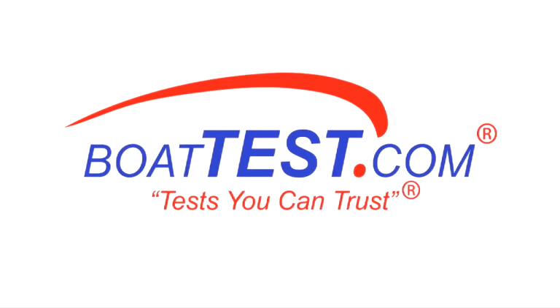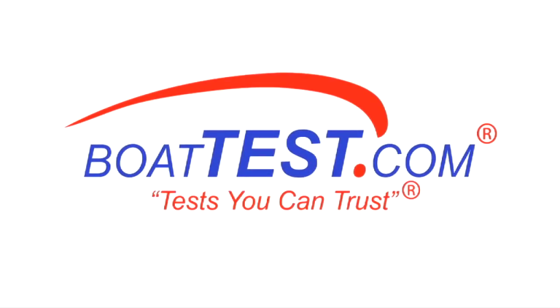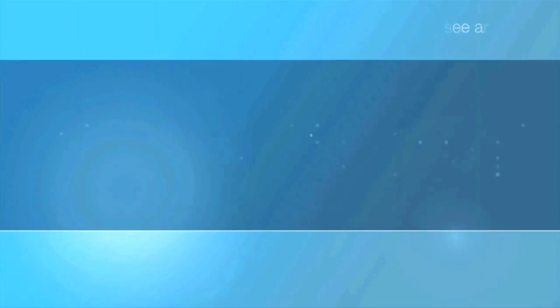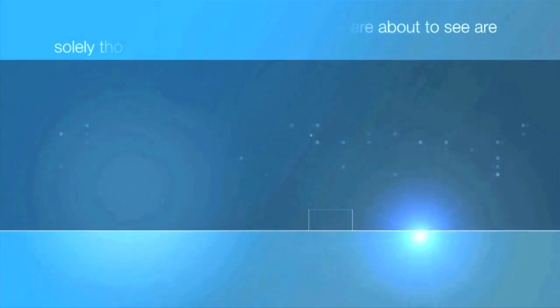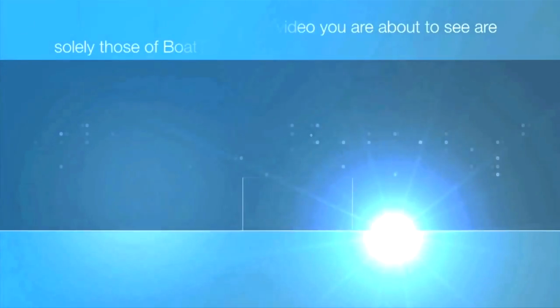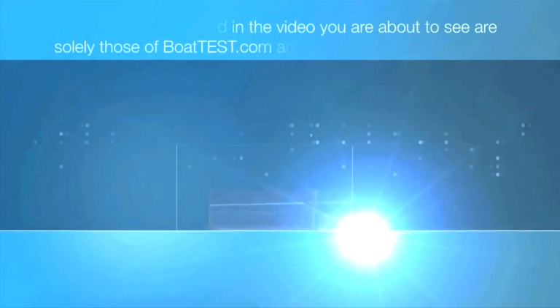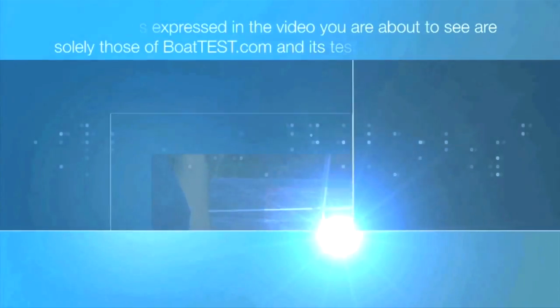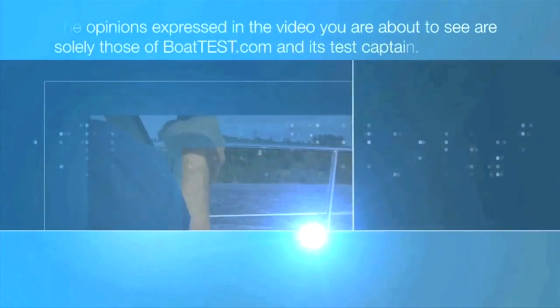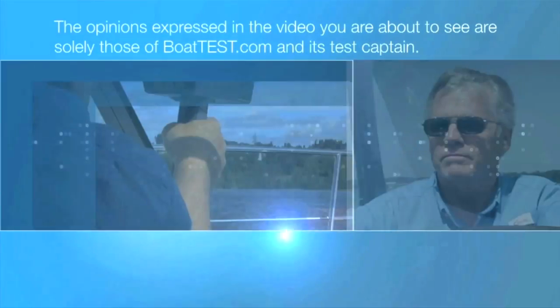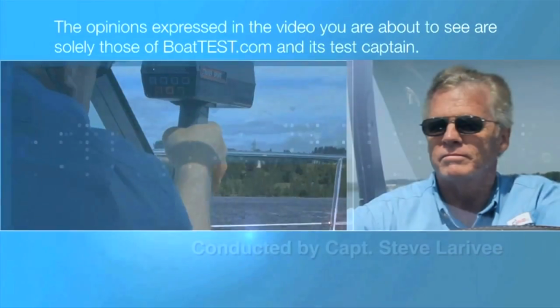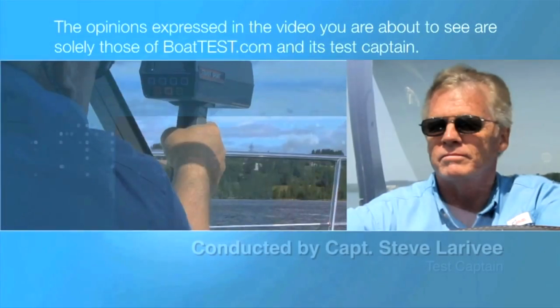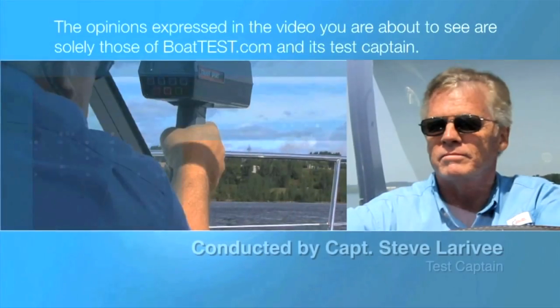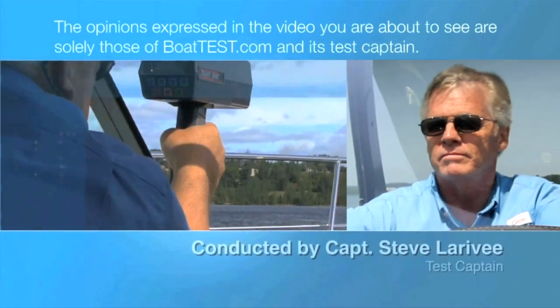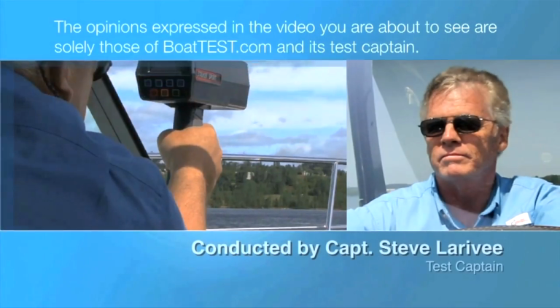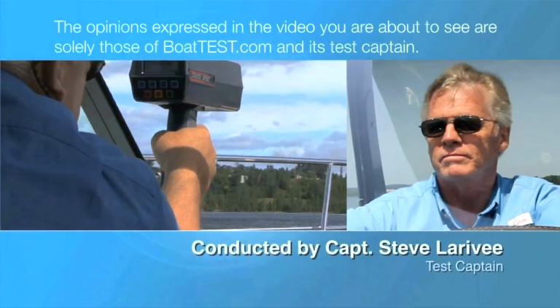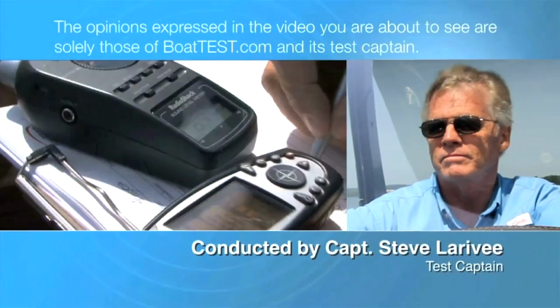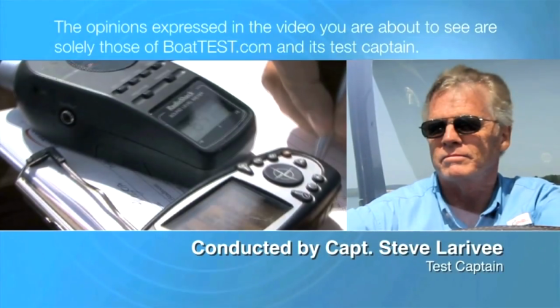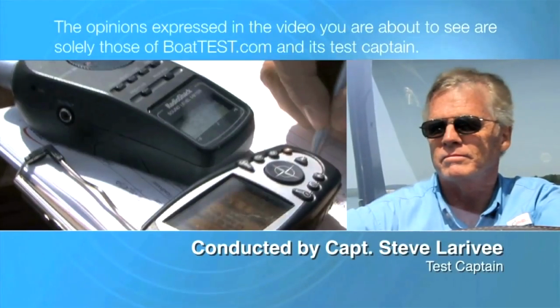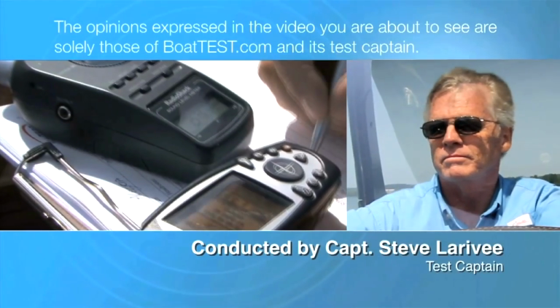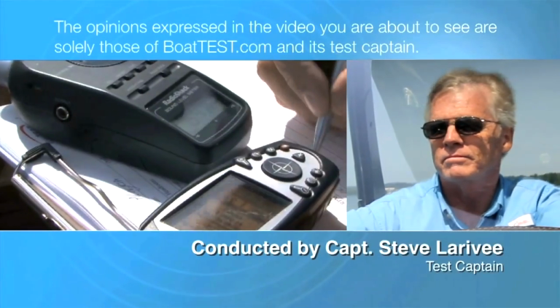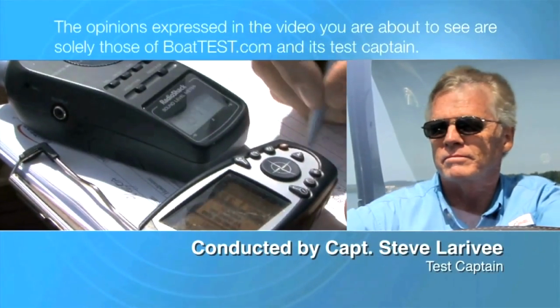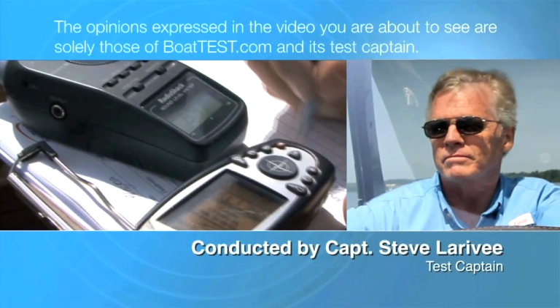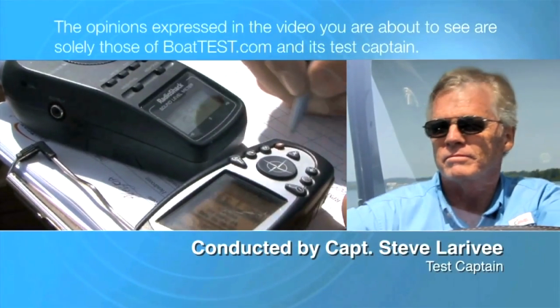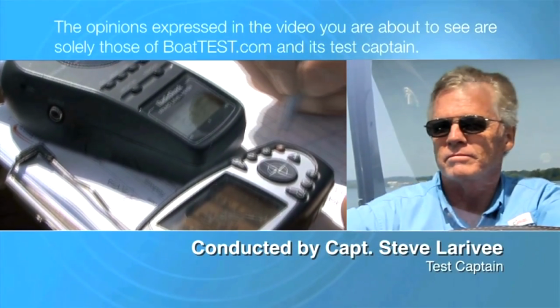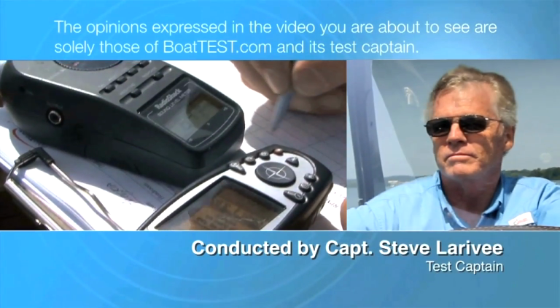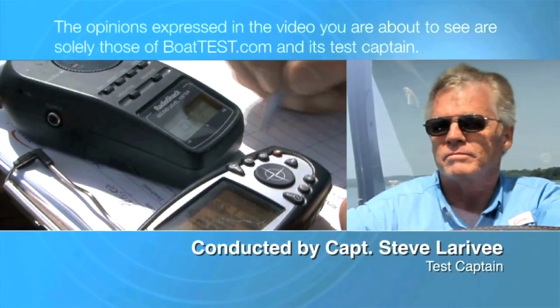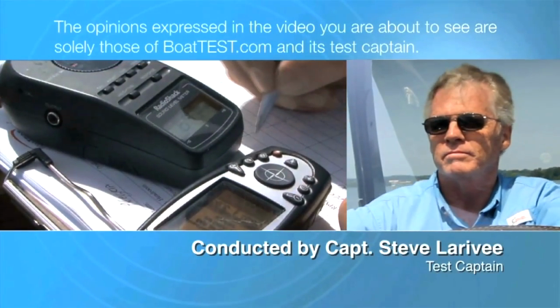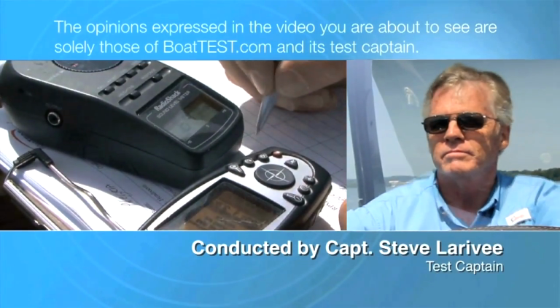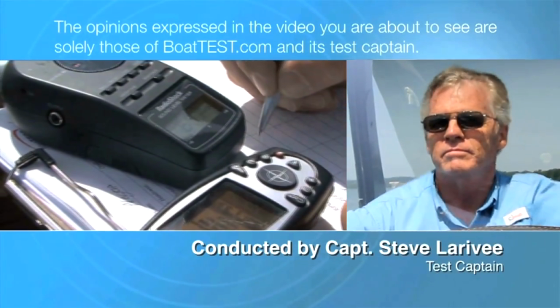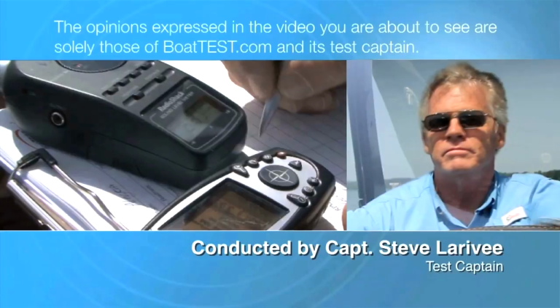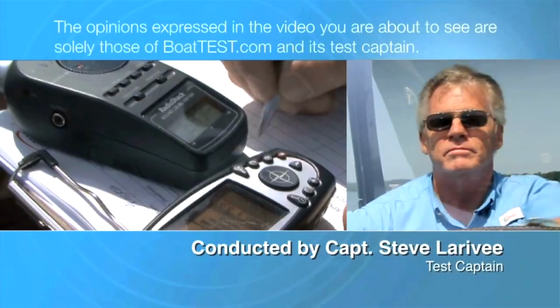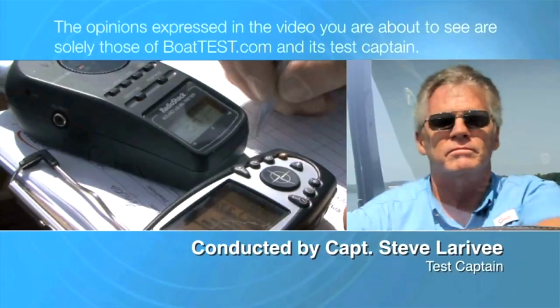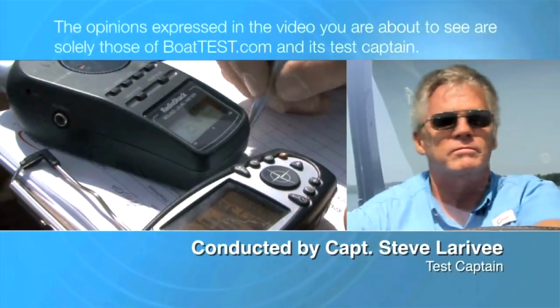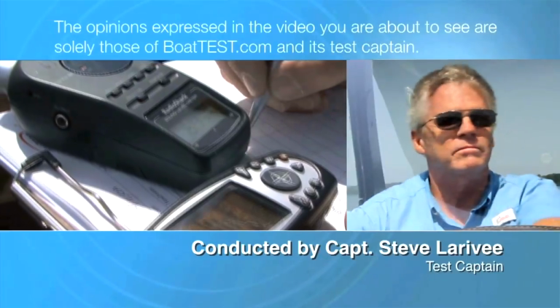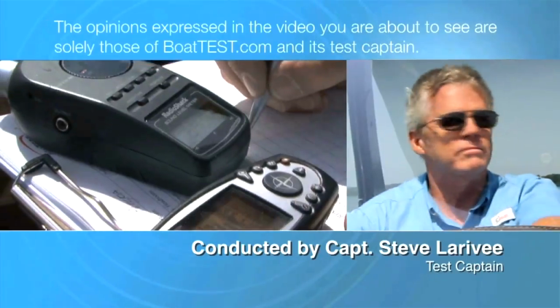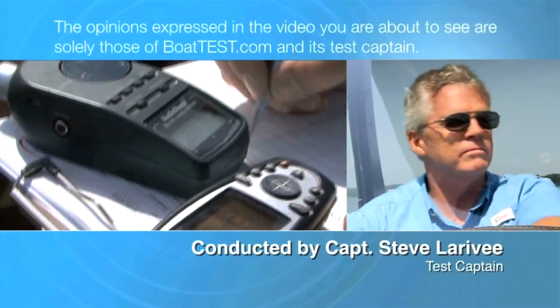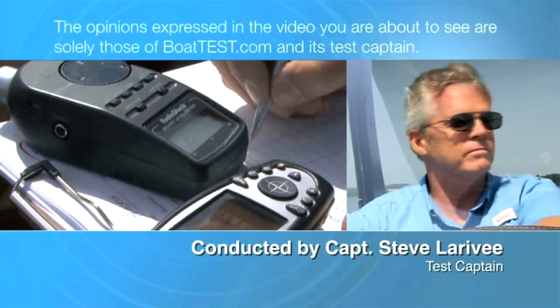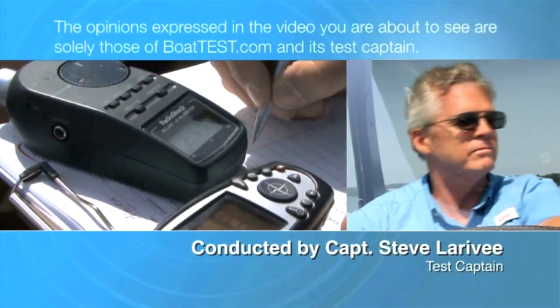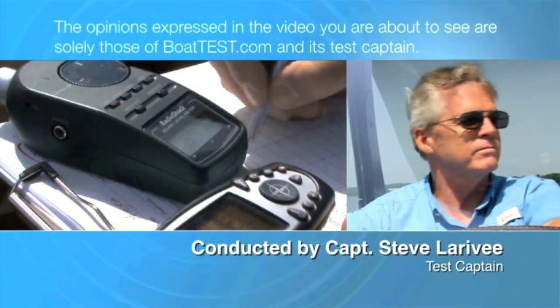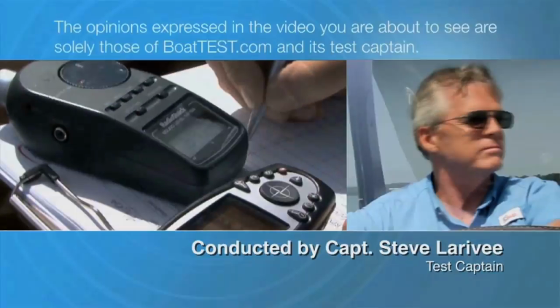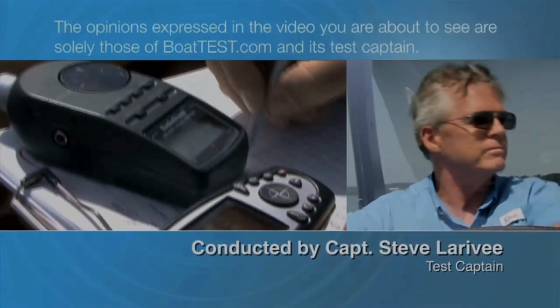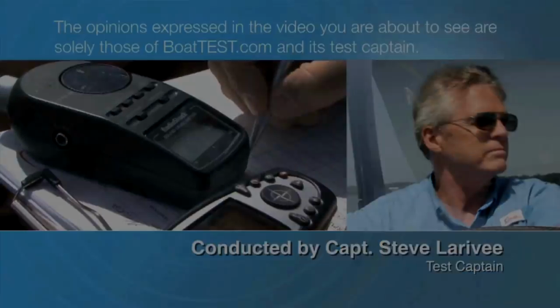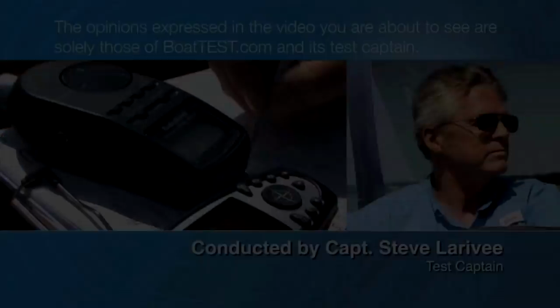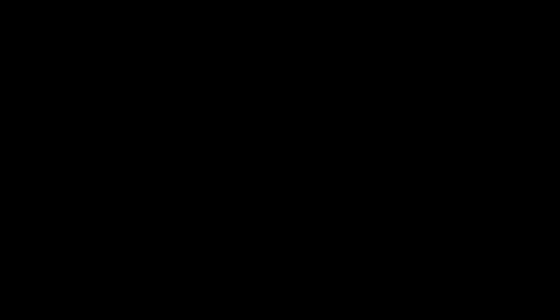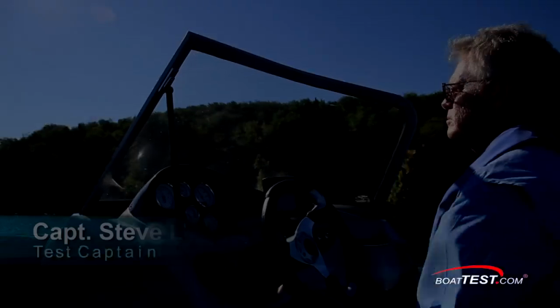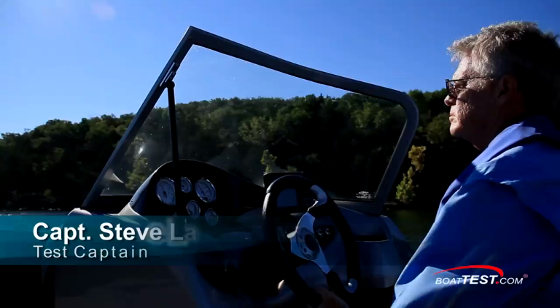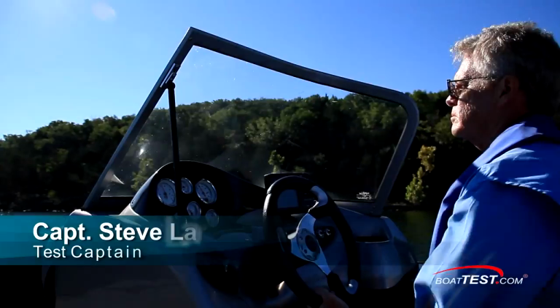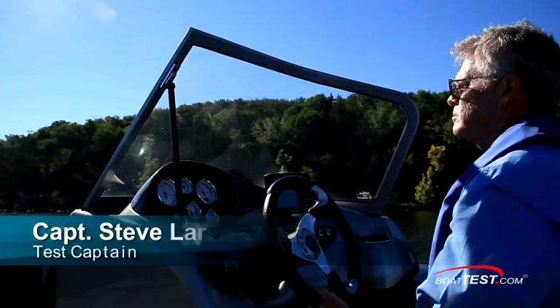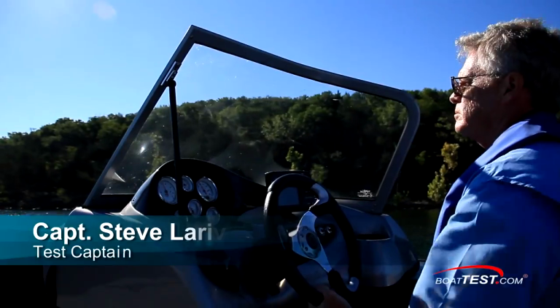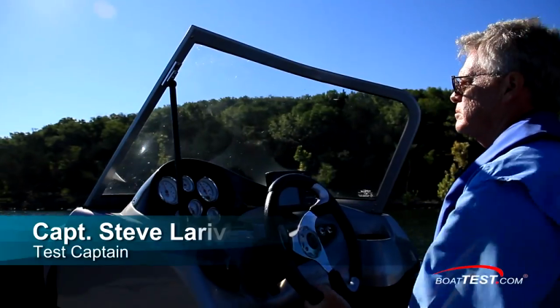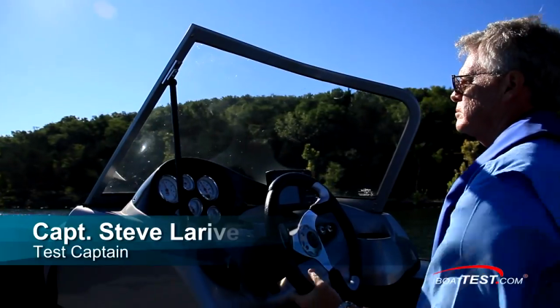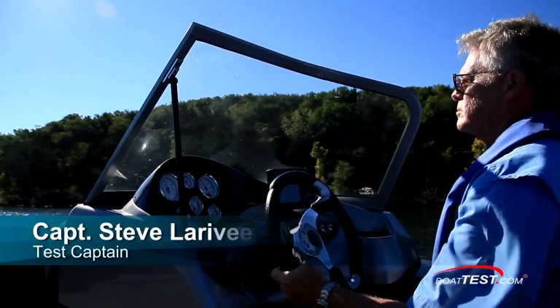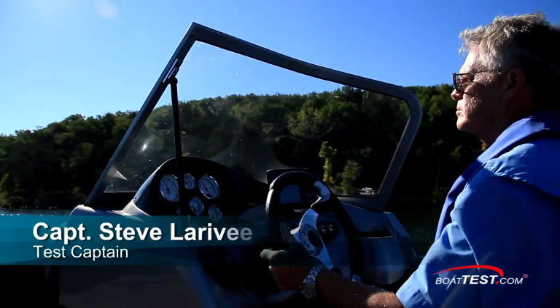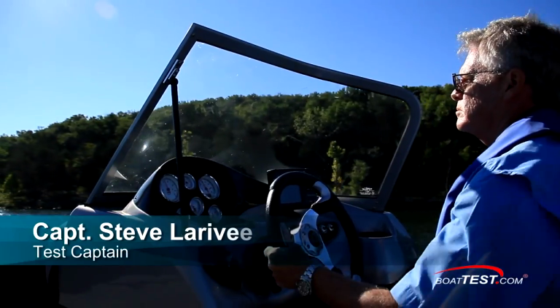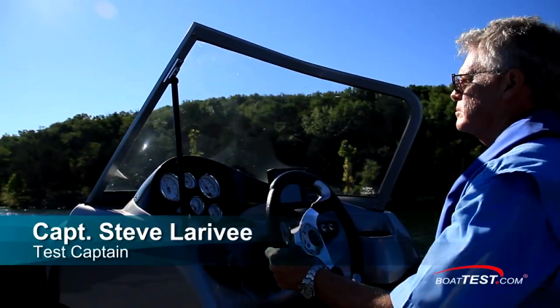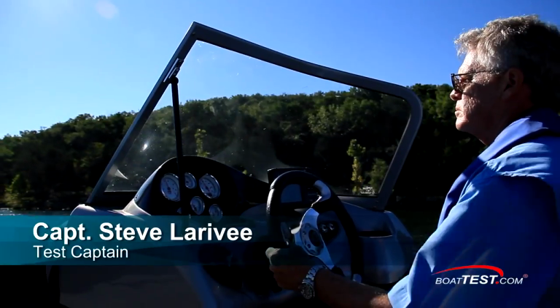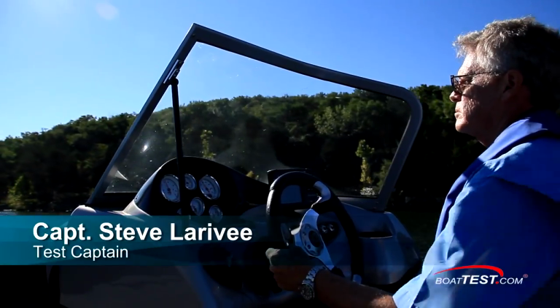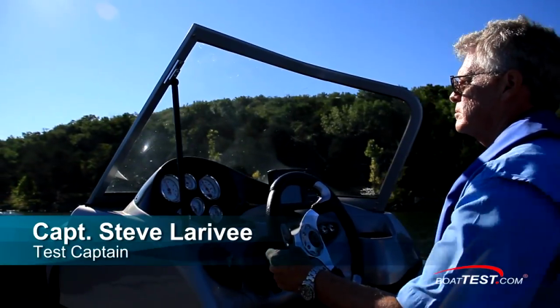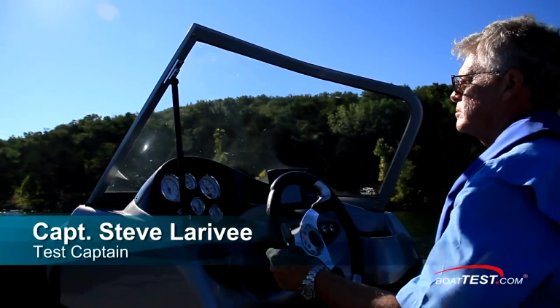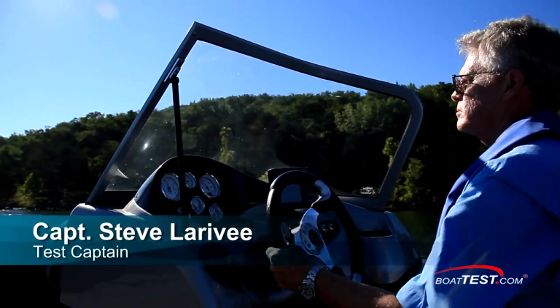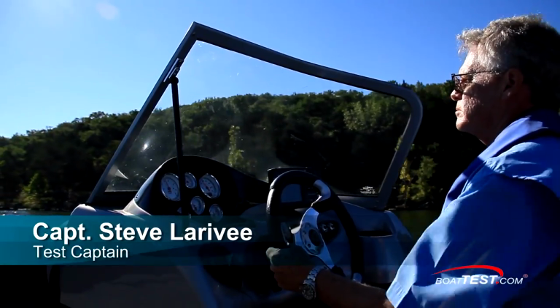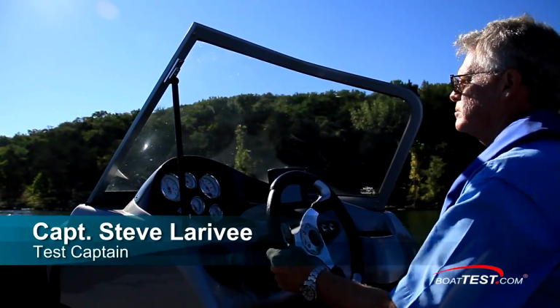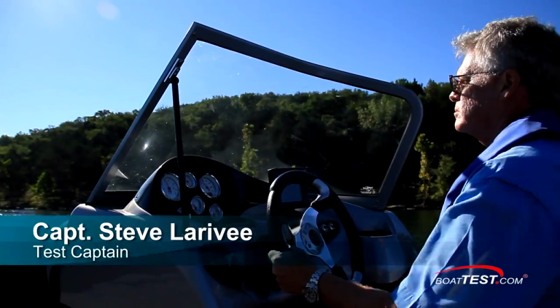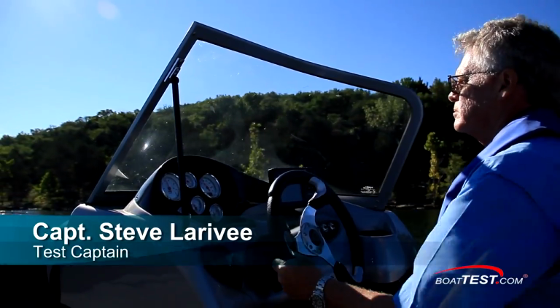The following opinions are solely those of BoatTest.com and its Test Captain. Hi, Captain Steve for BoatTest.com.